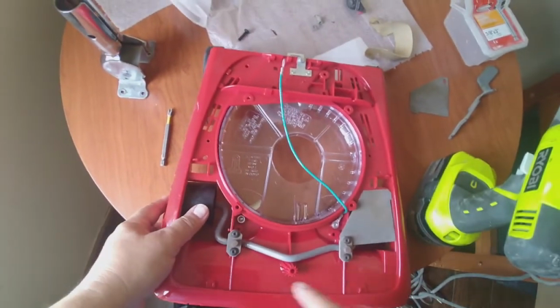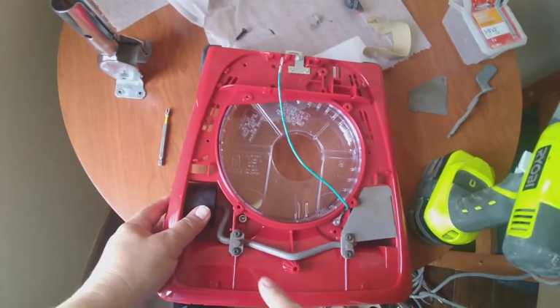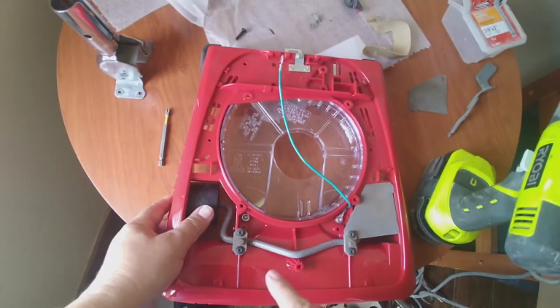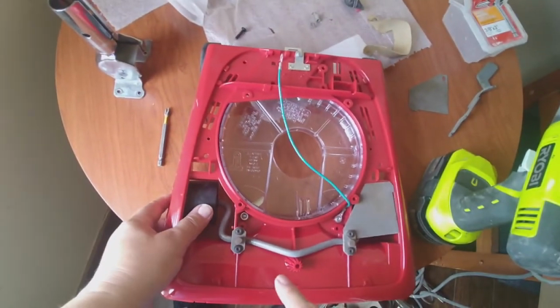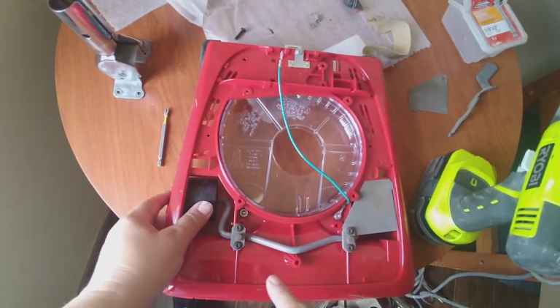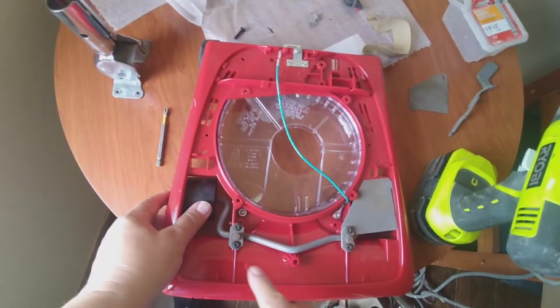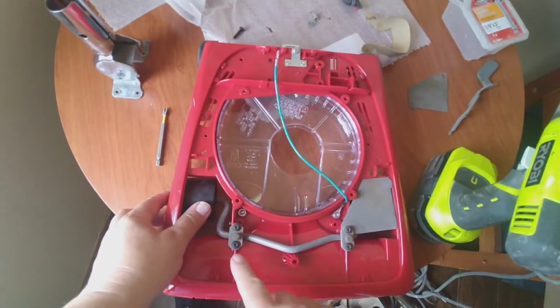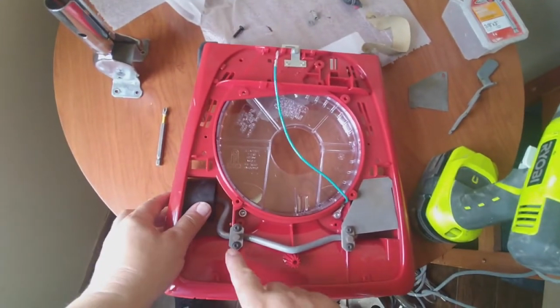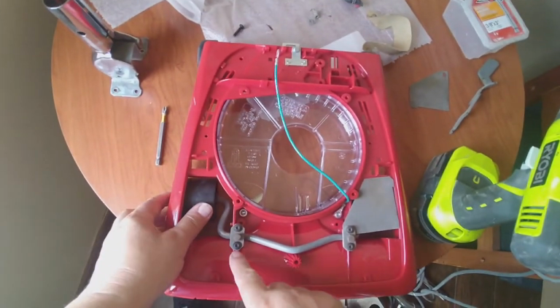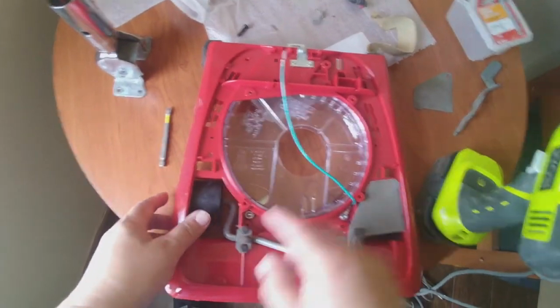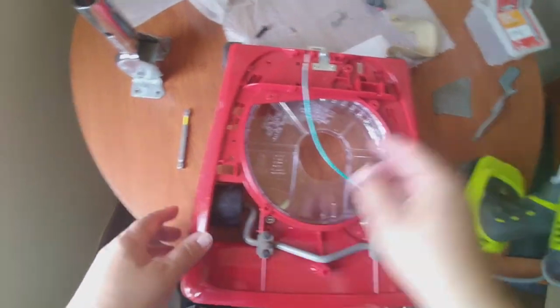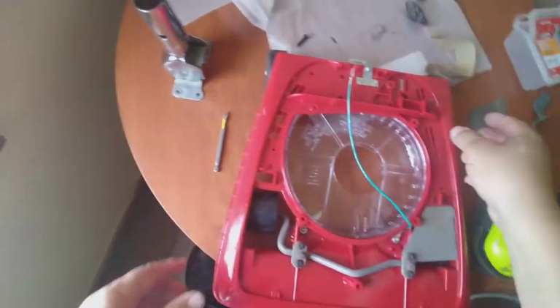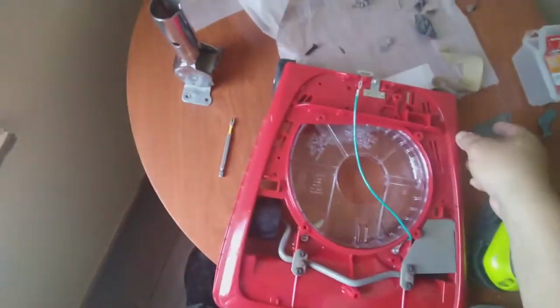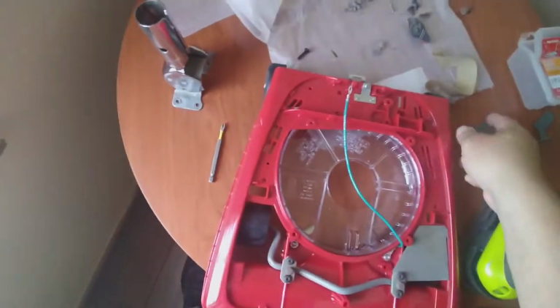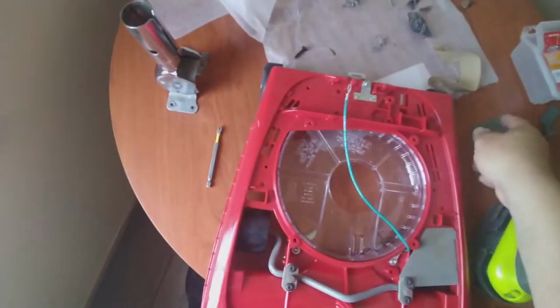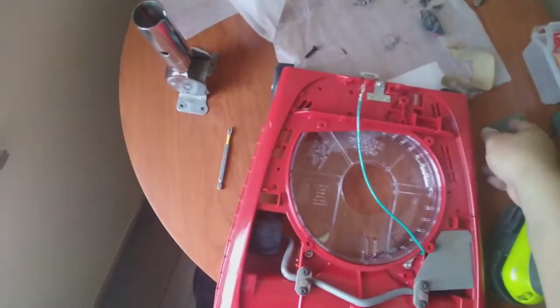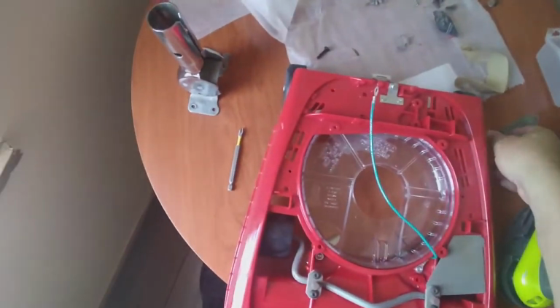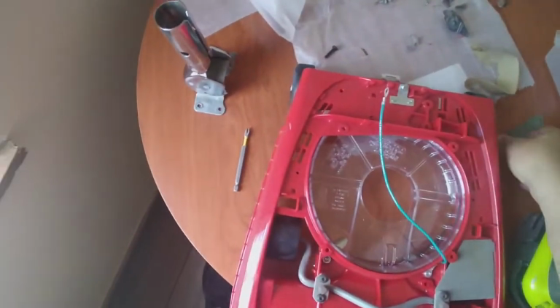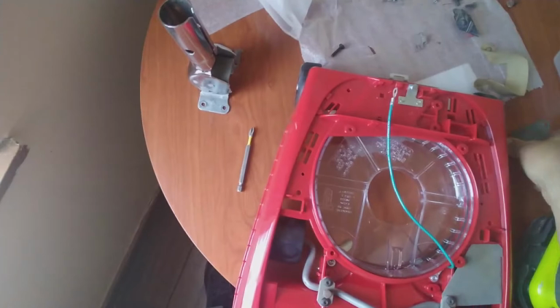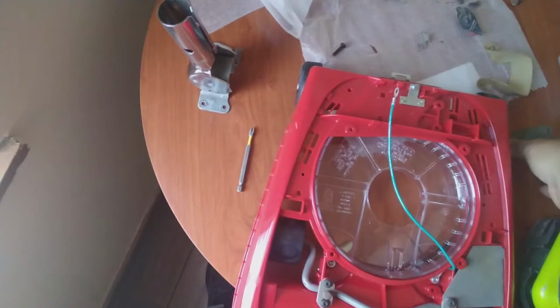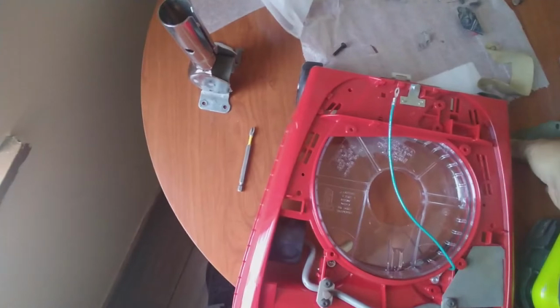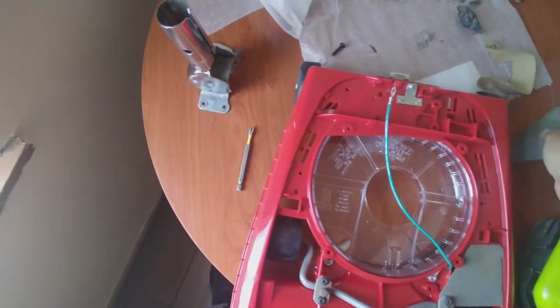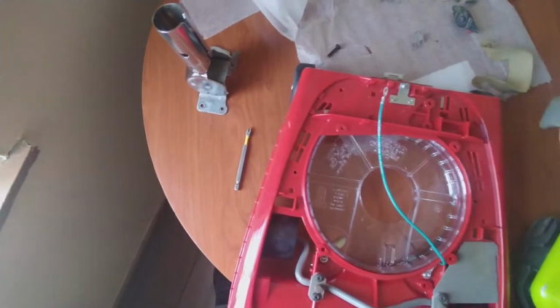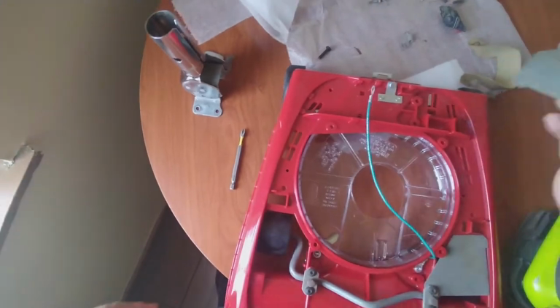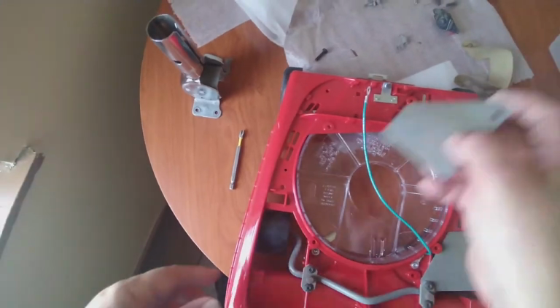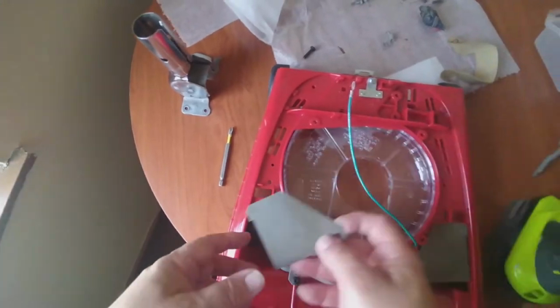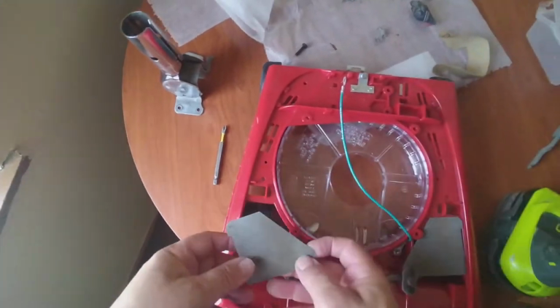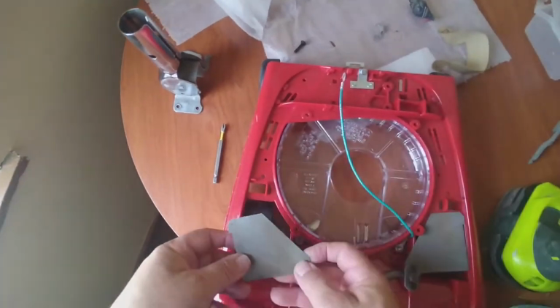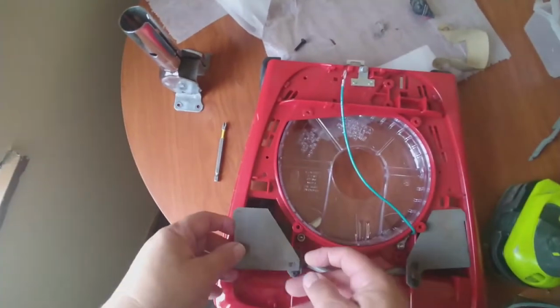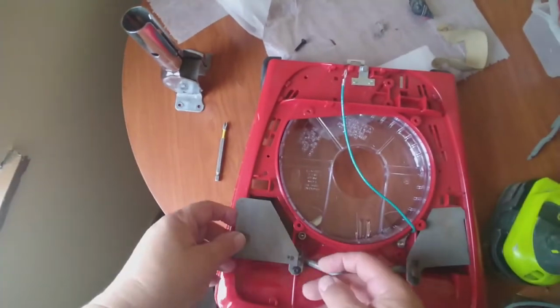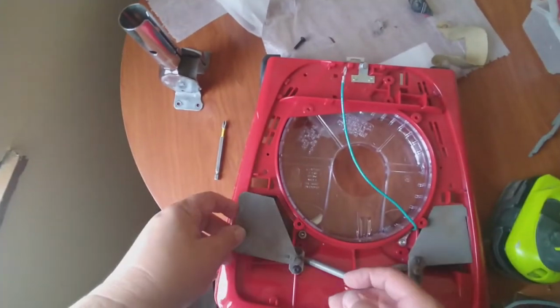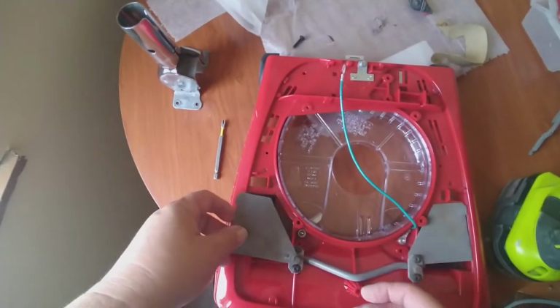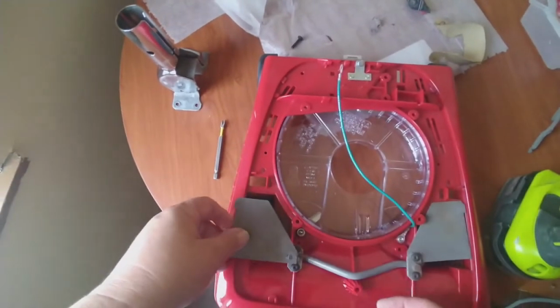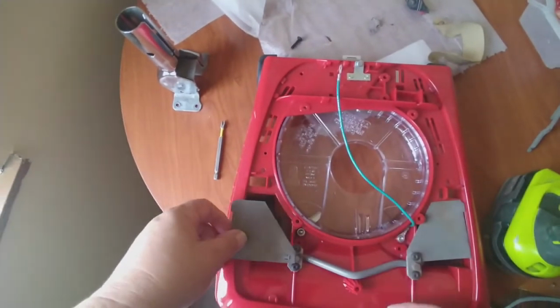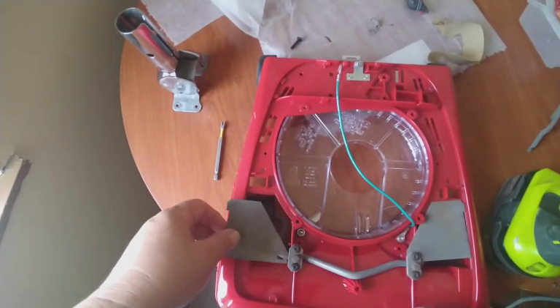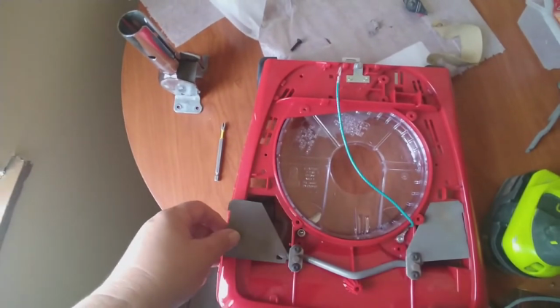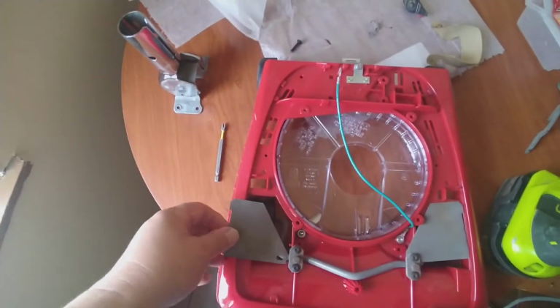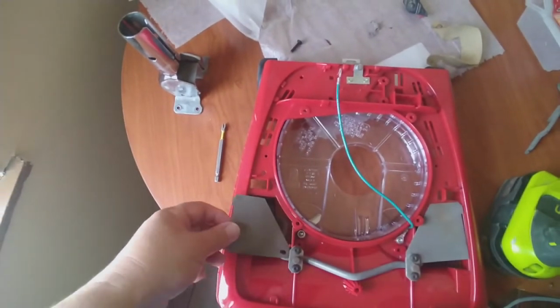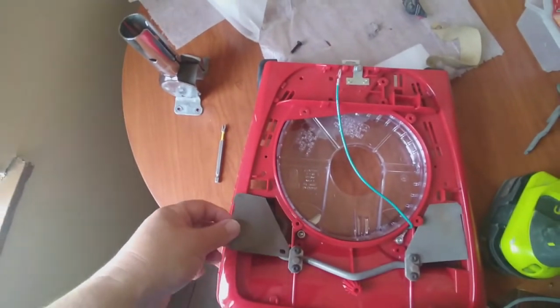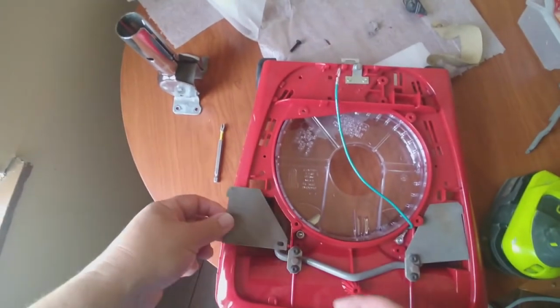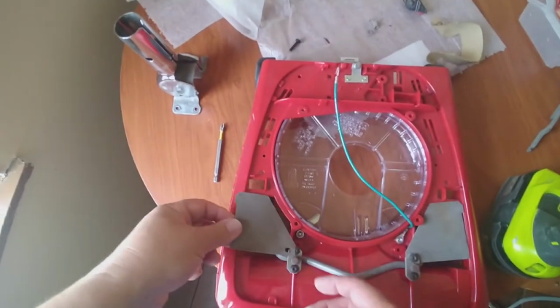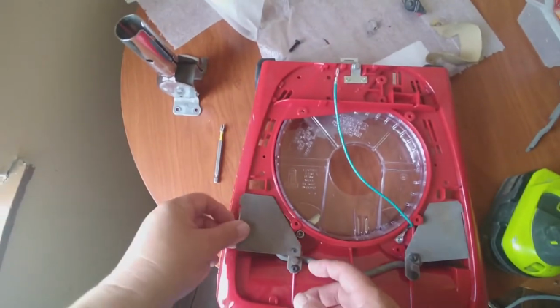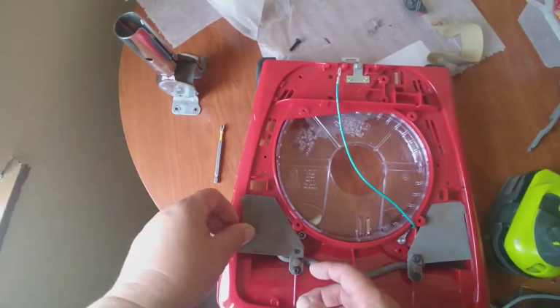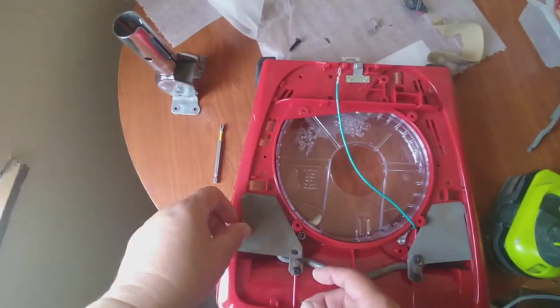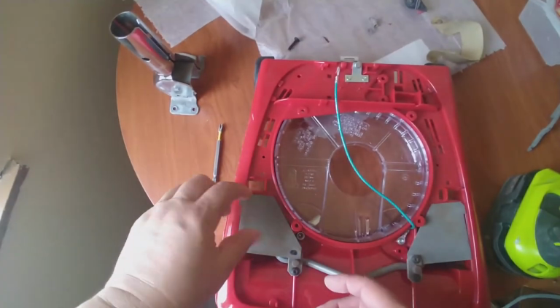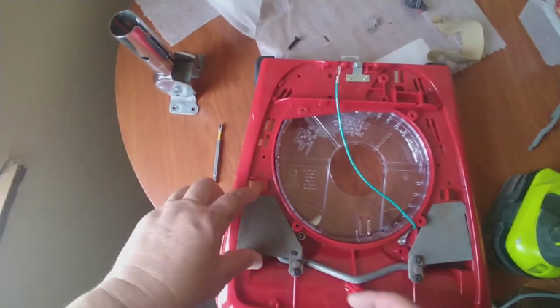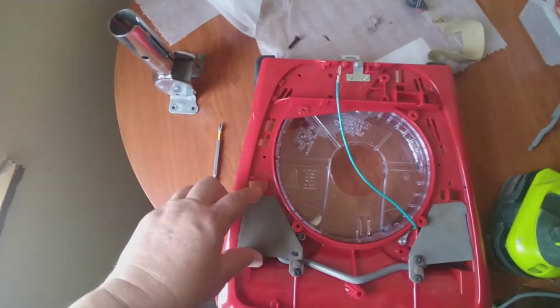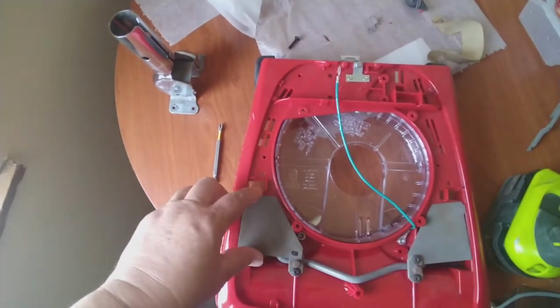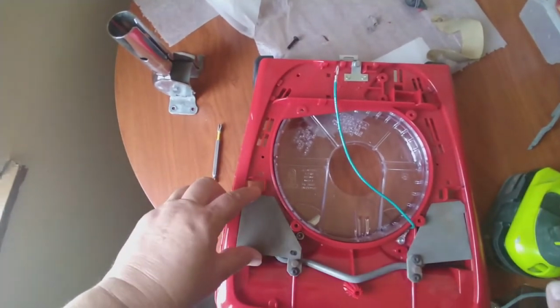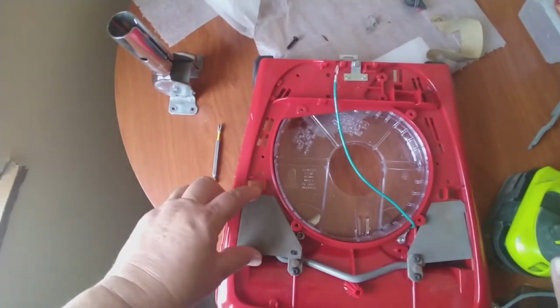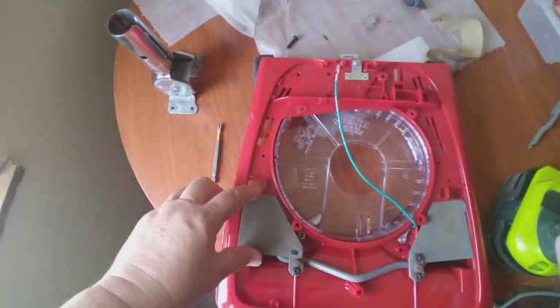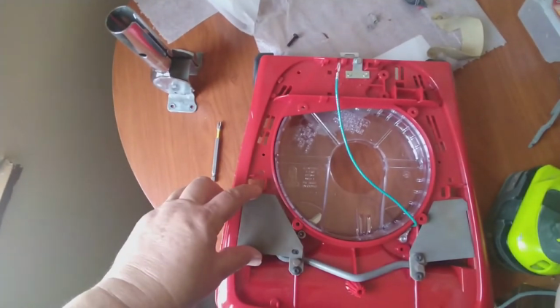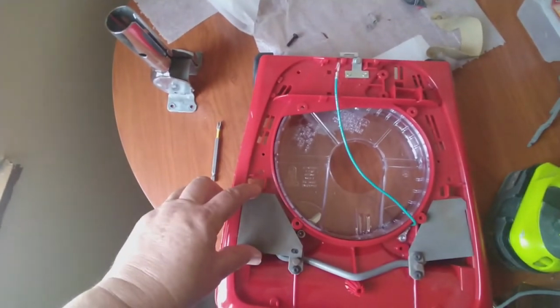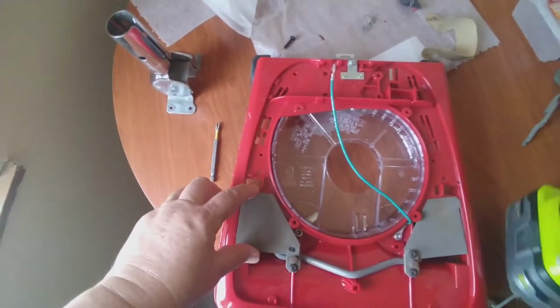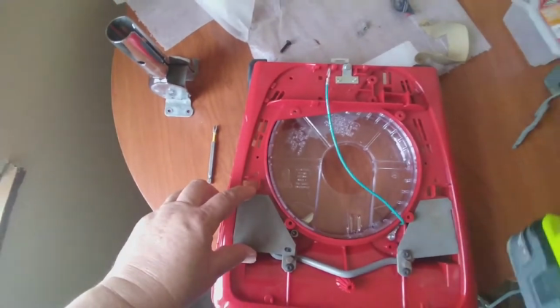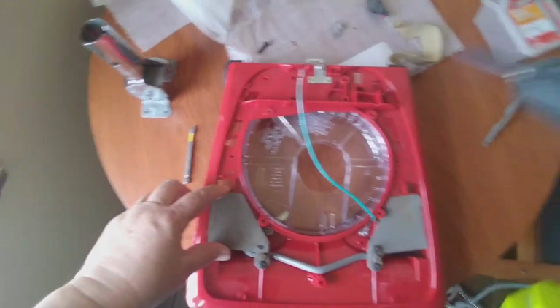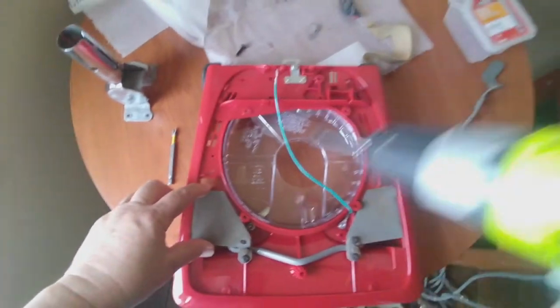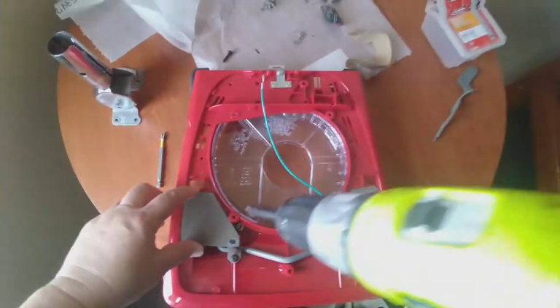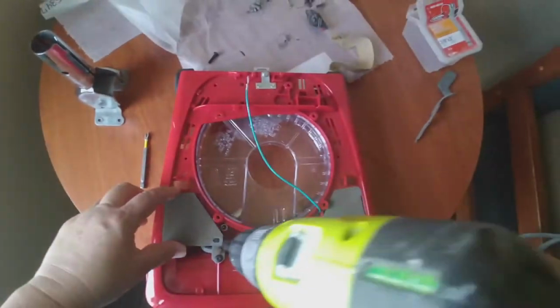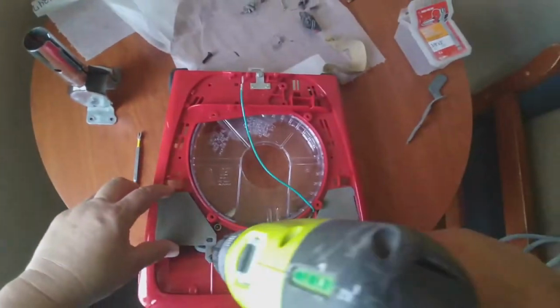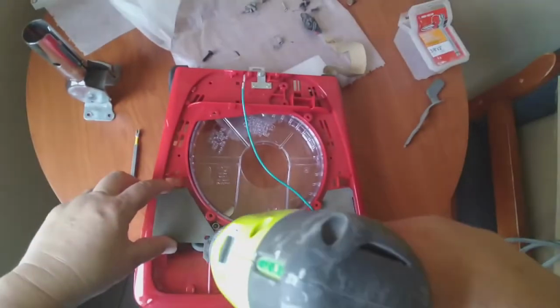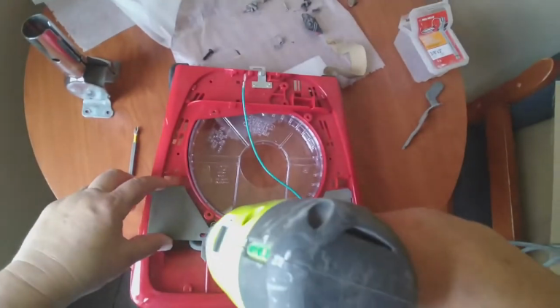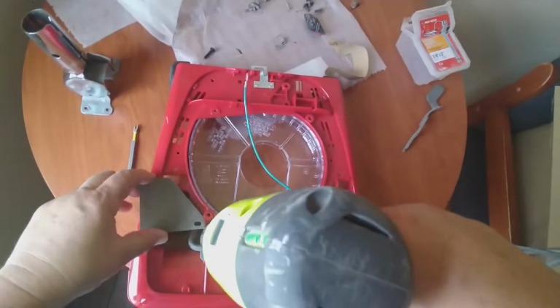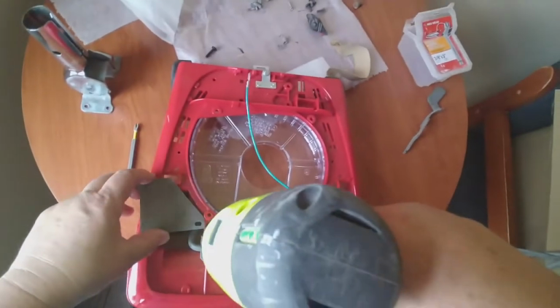I forgot the plate on this side, so I'm just going to put it on there. You must not forget things - but I did.